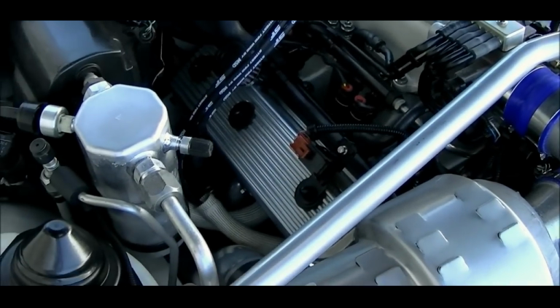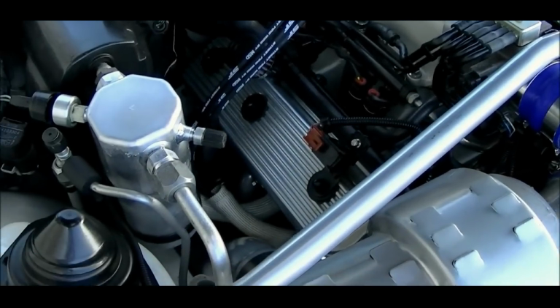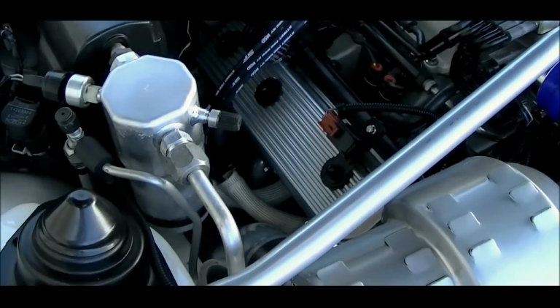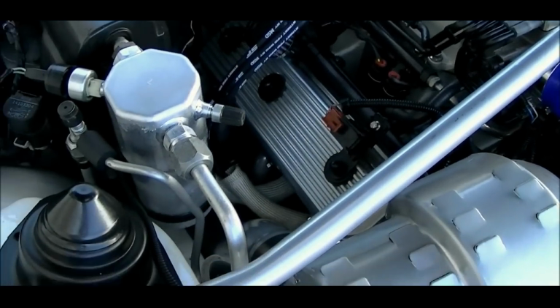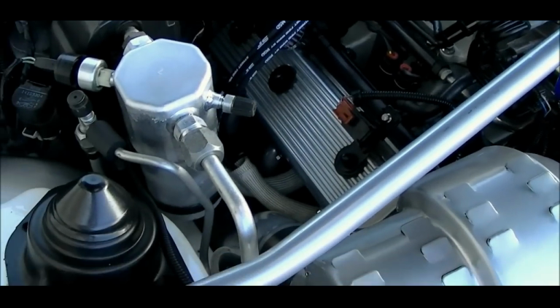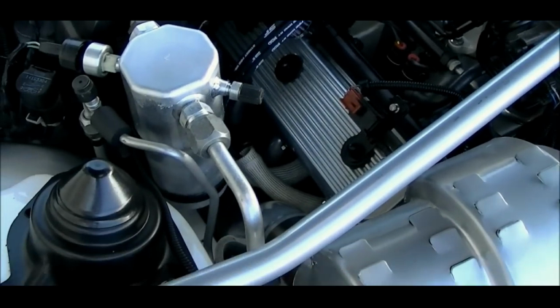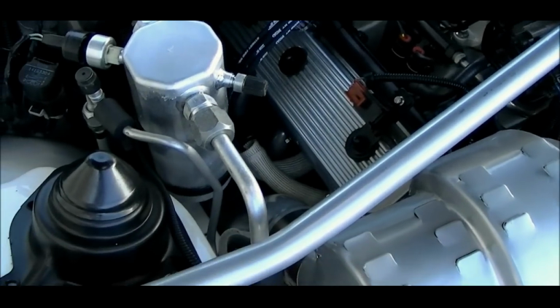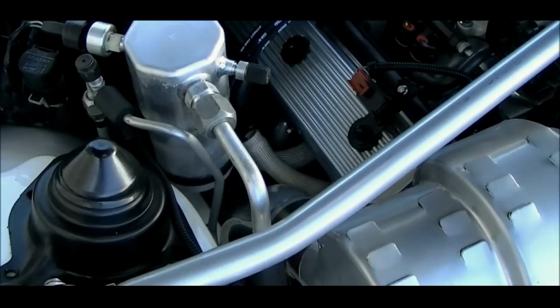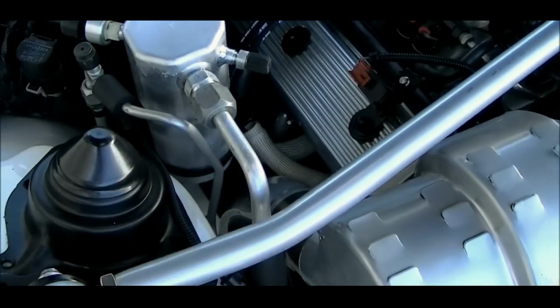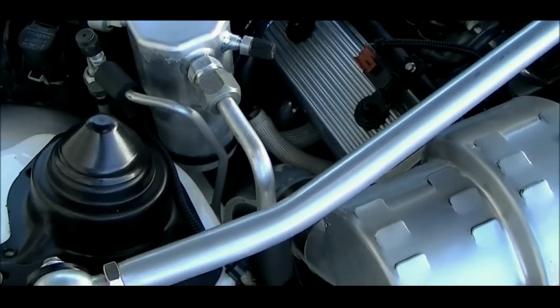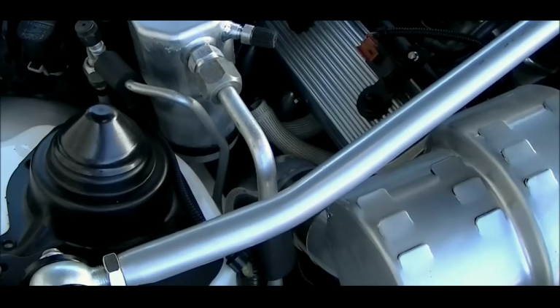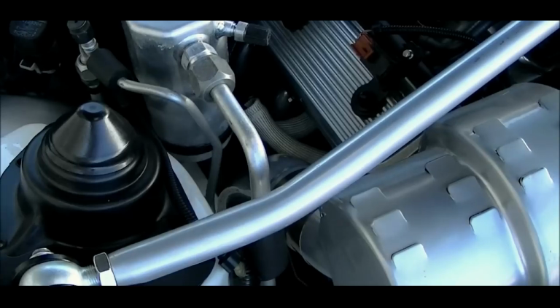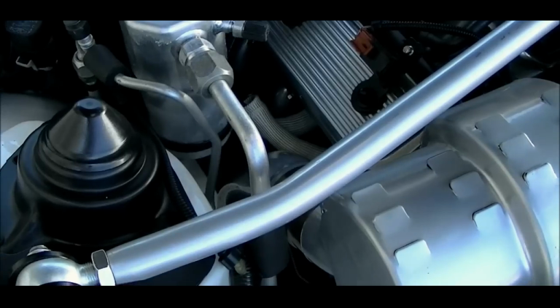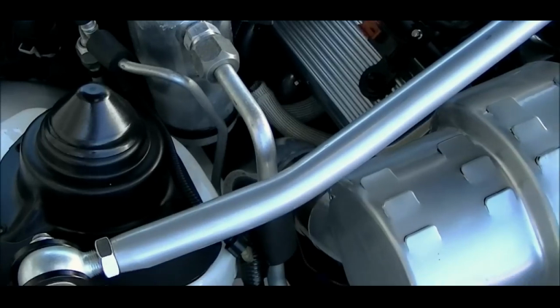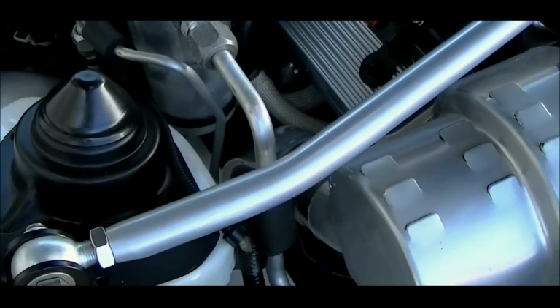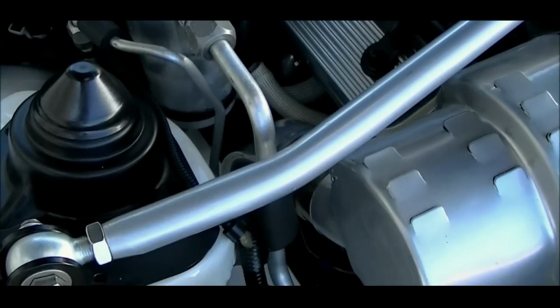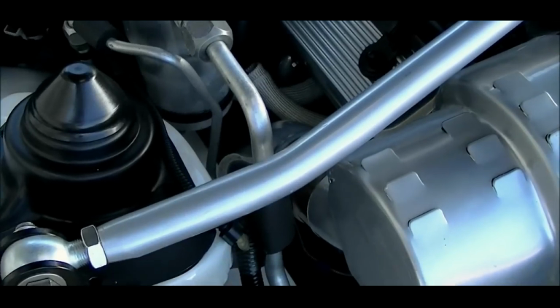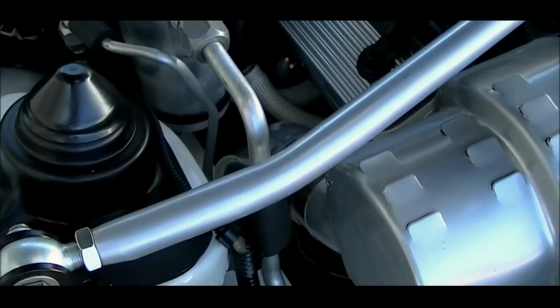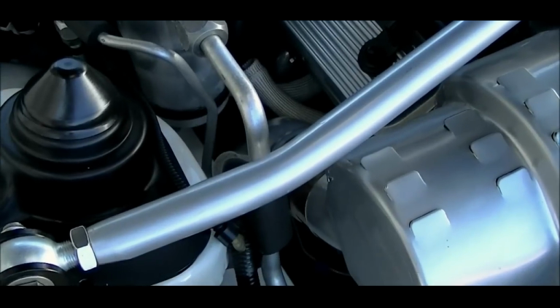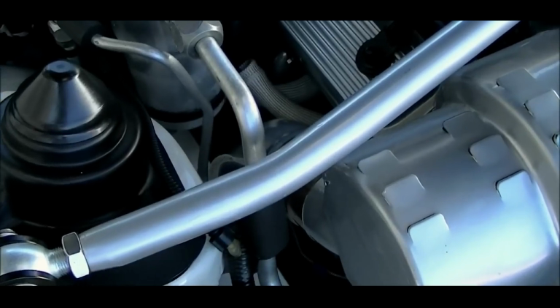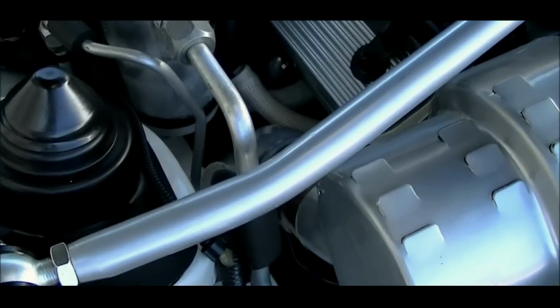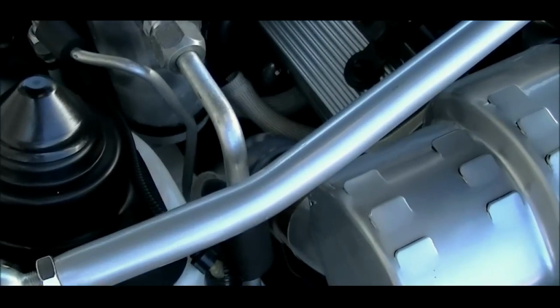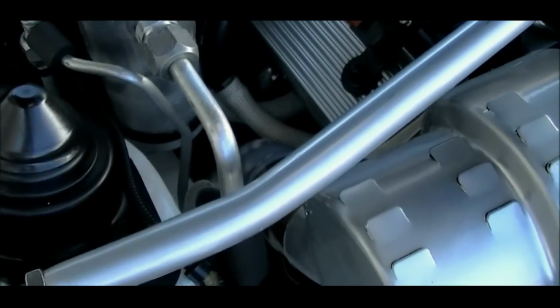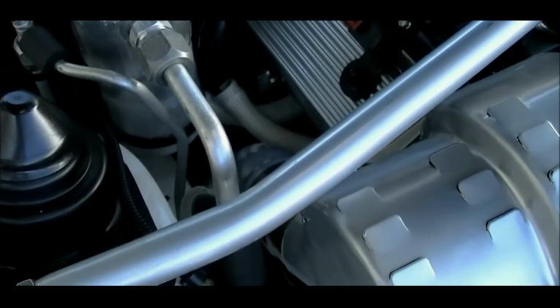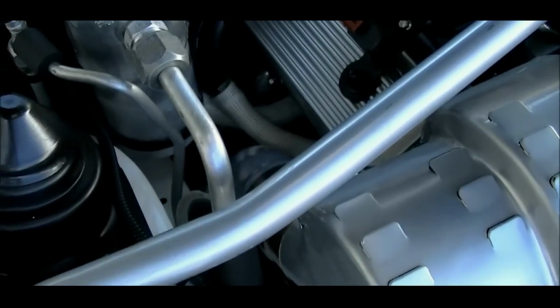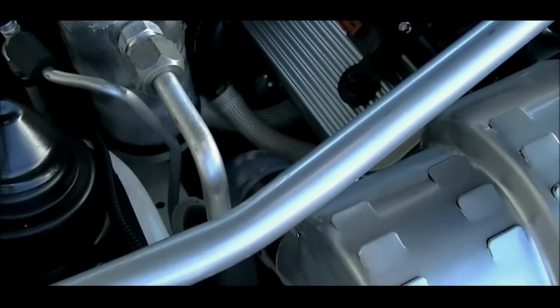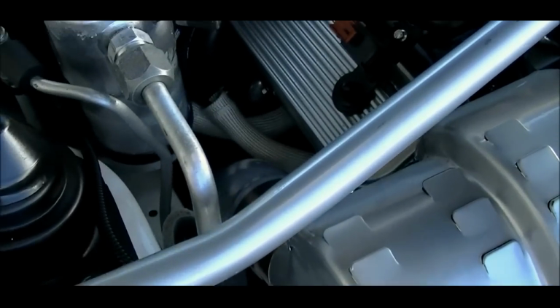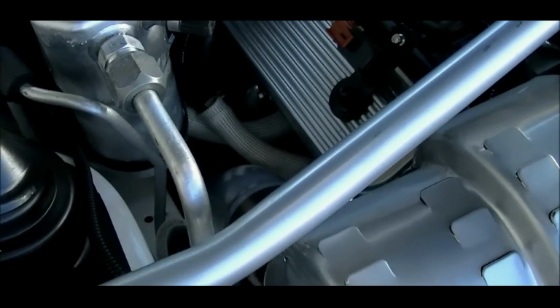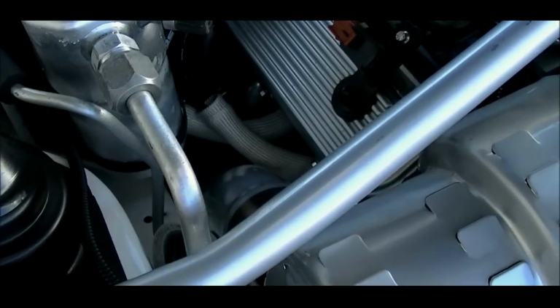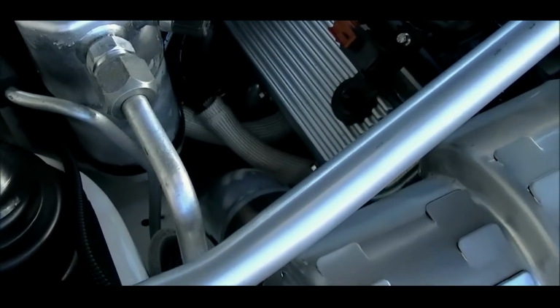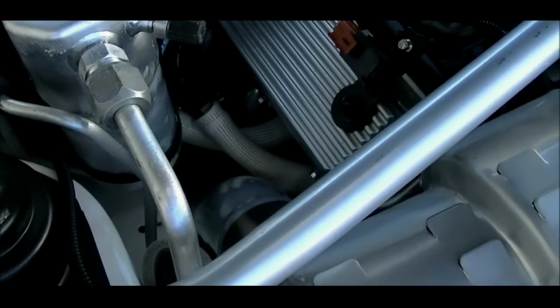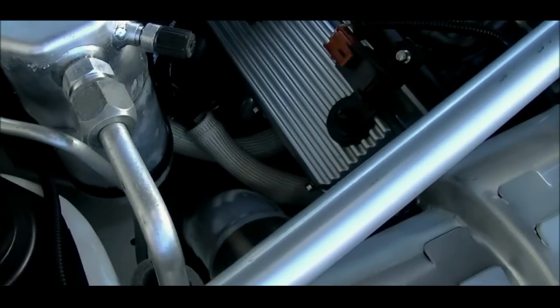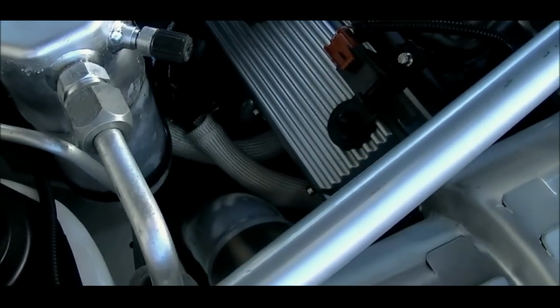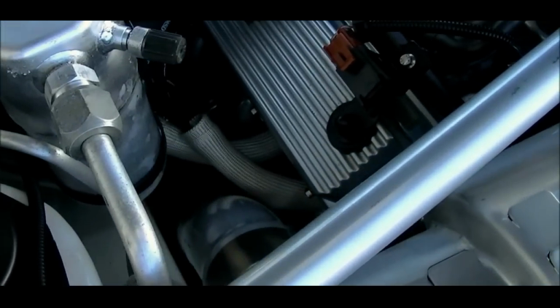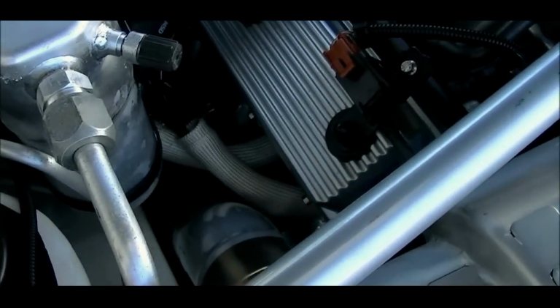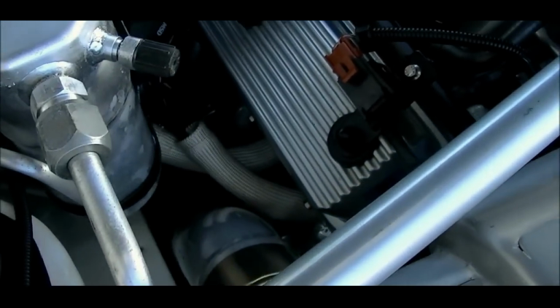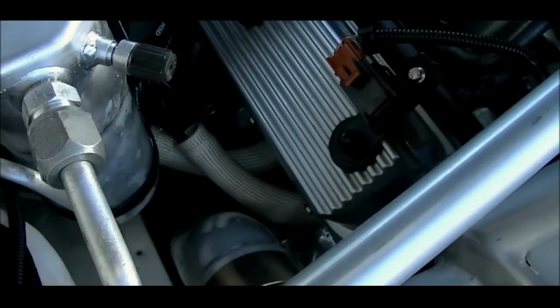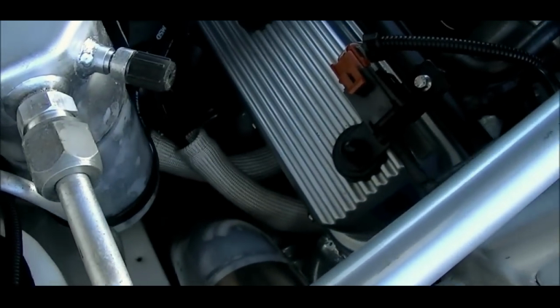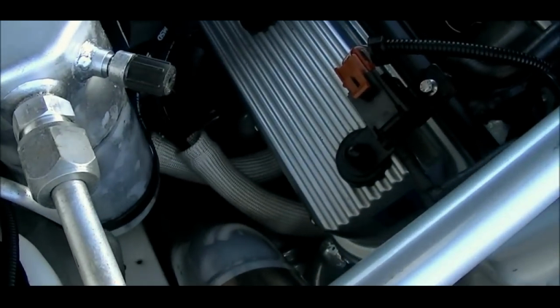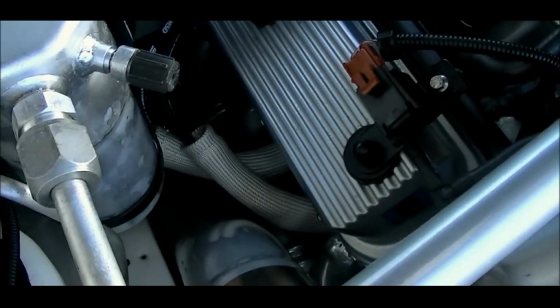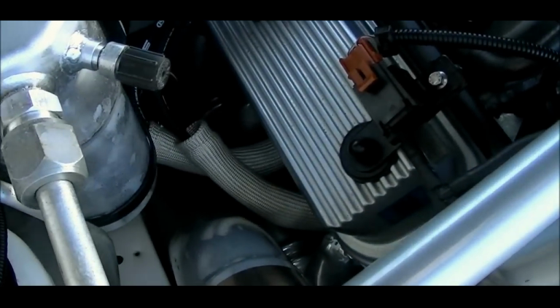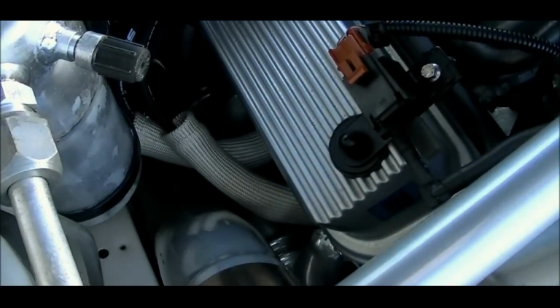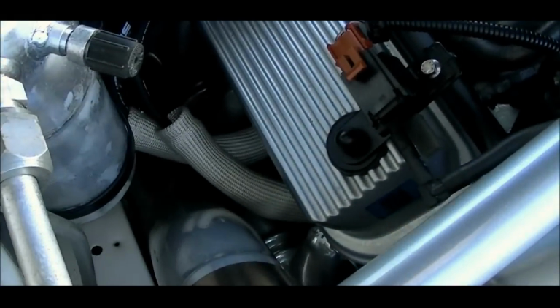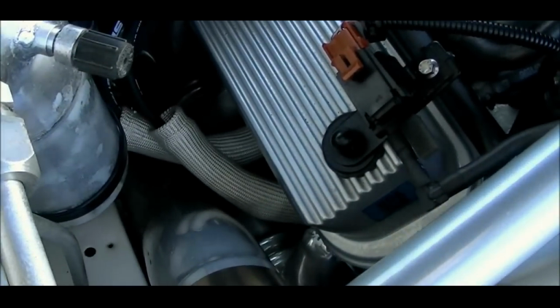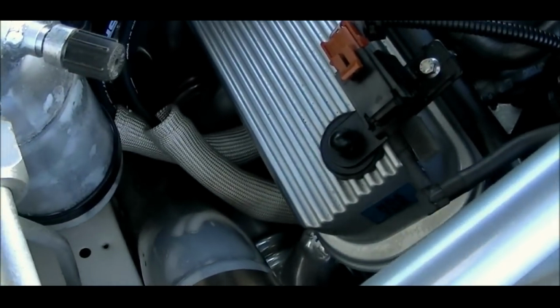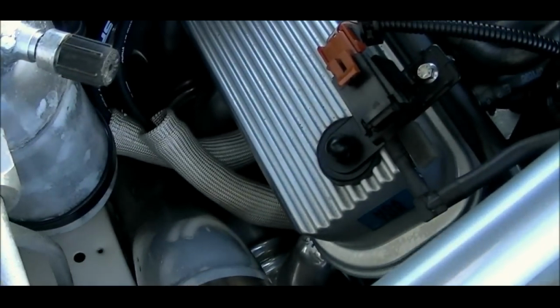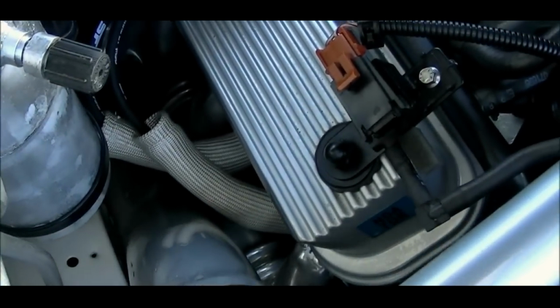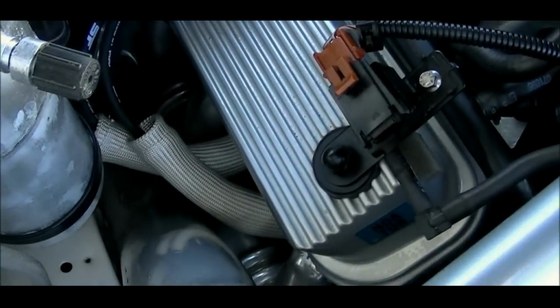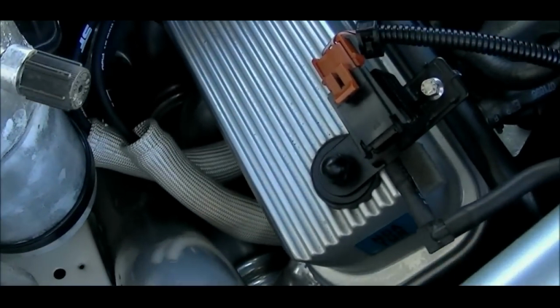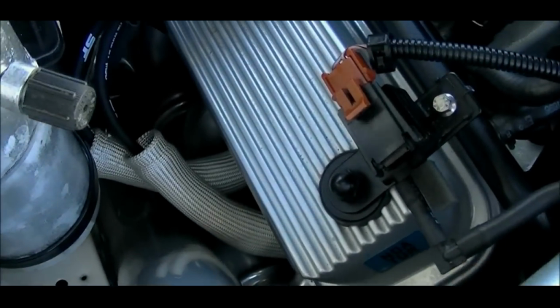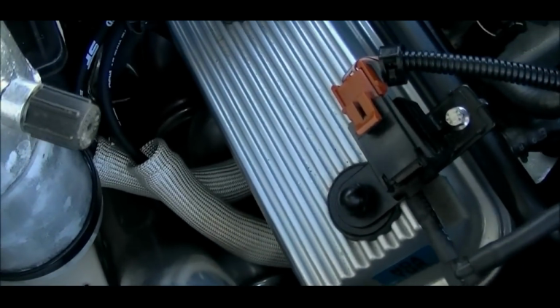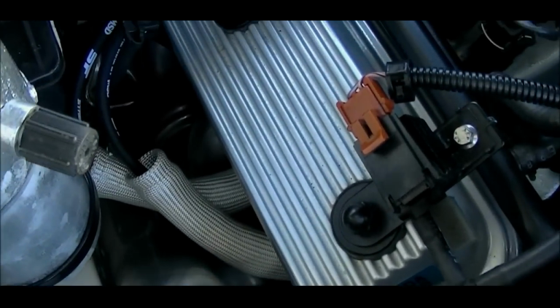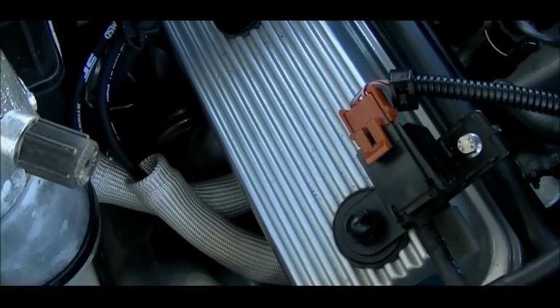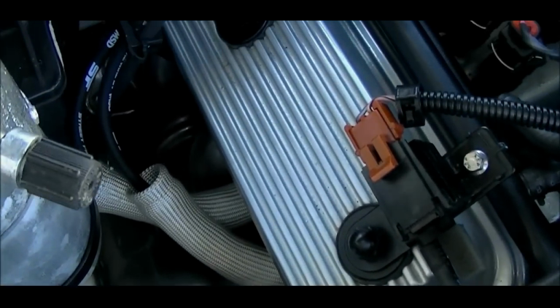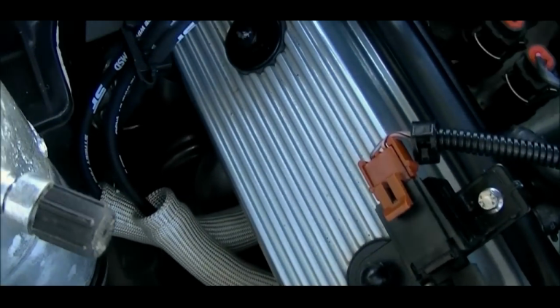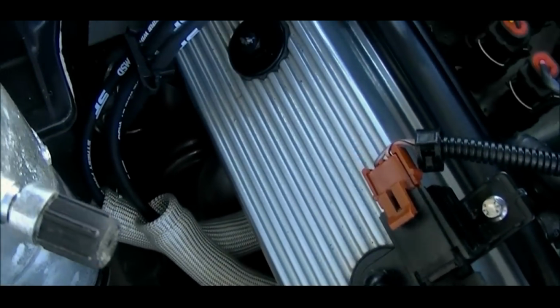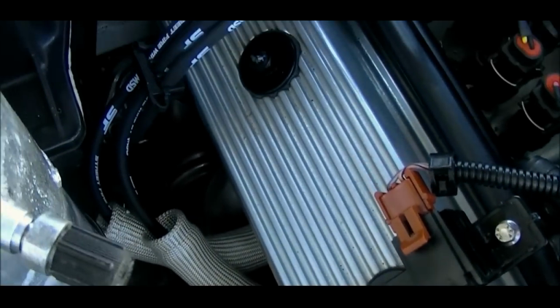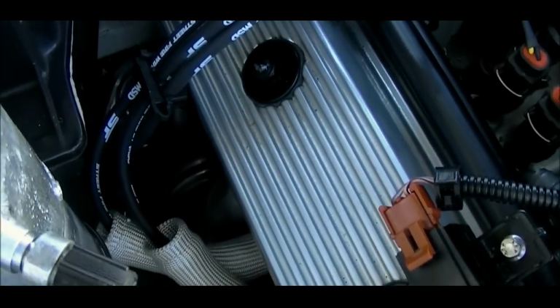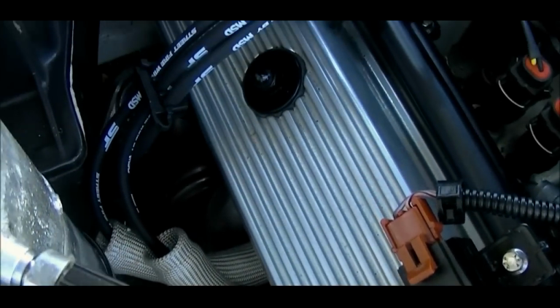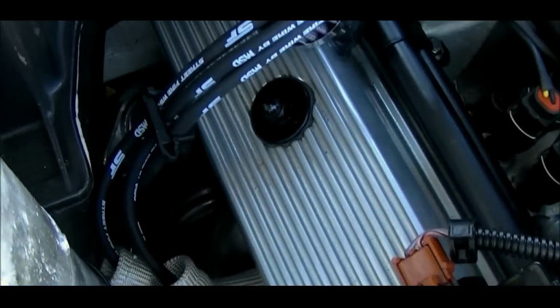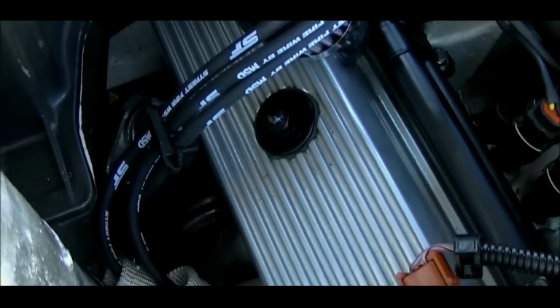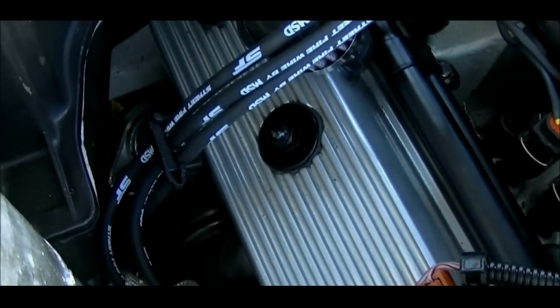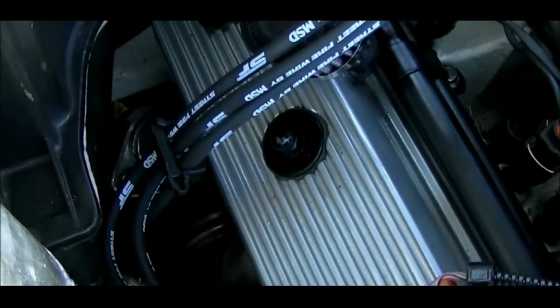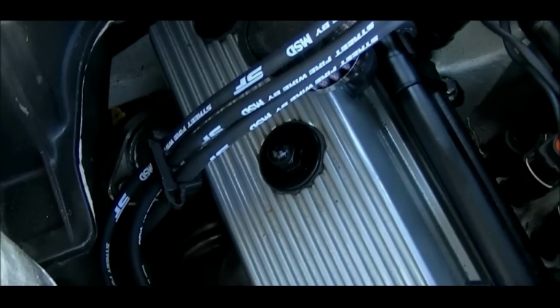Ceramic coated headers ending in a Terry Houston 3-inch downpipe with a 3-inch Walker cat-back exhaust. Everything else is stock.